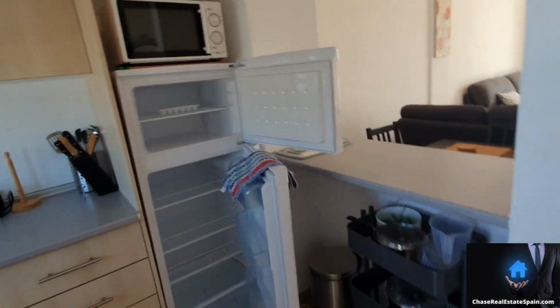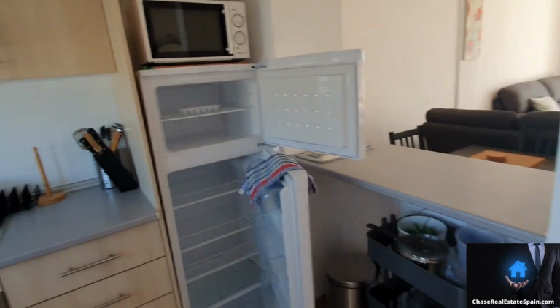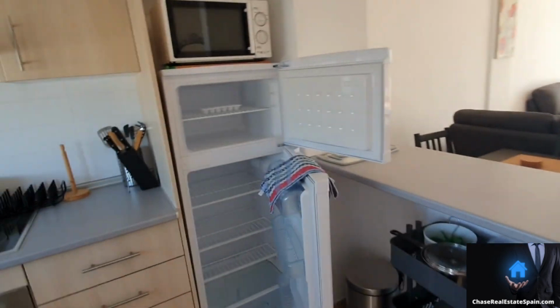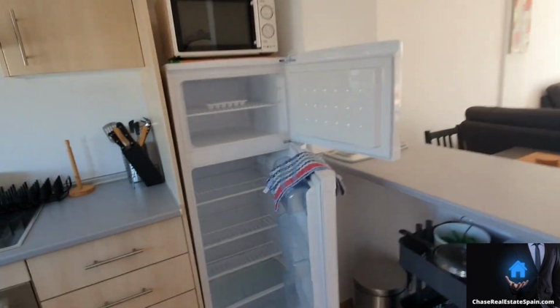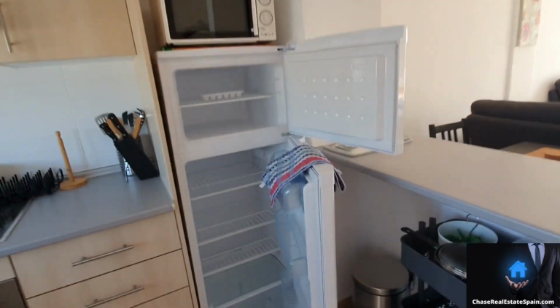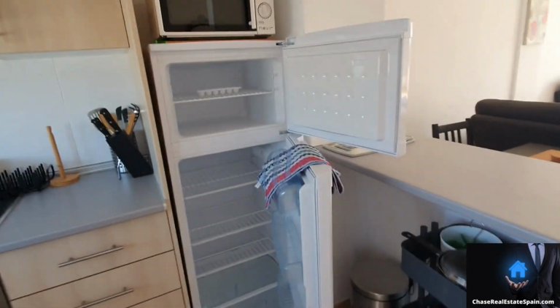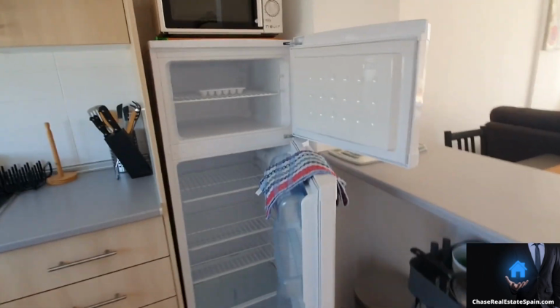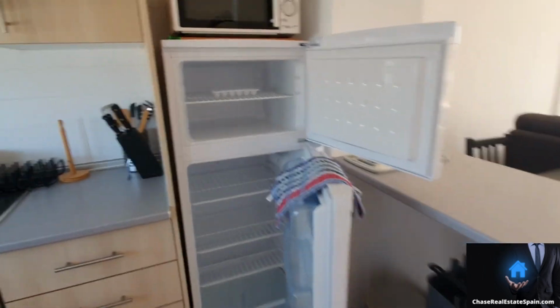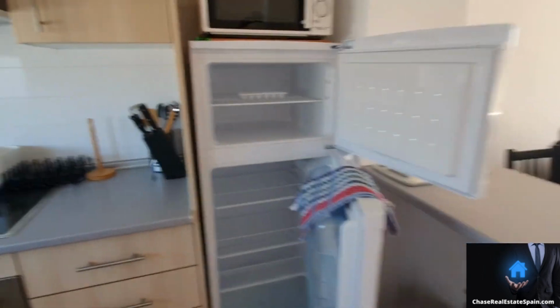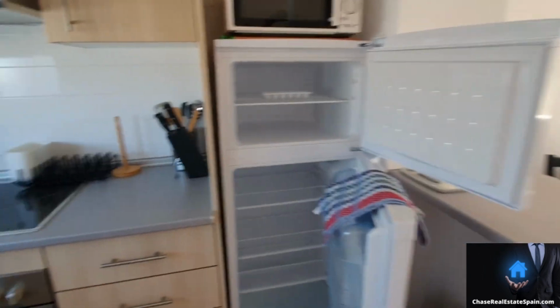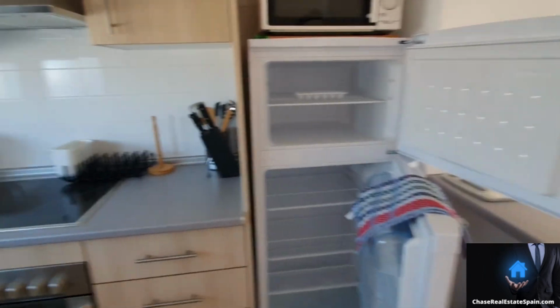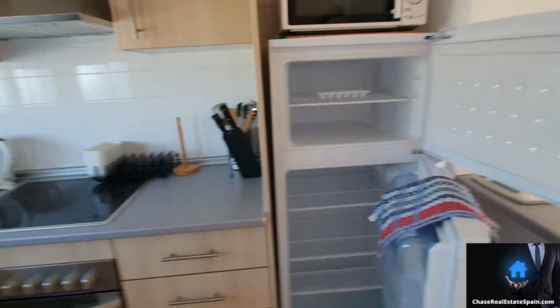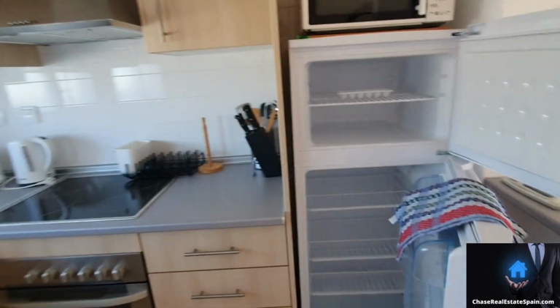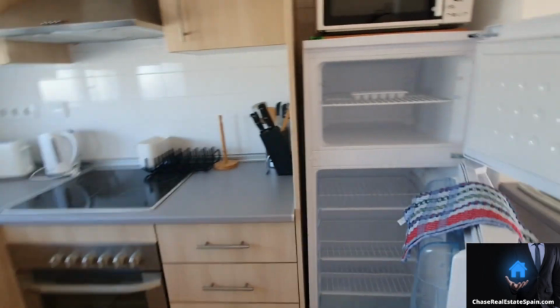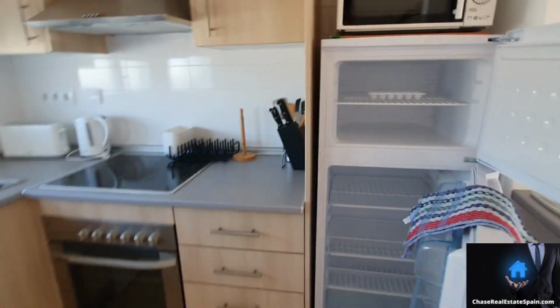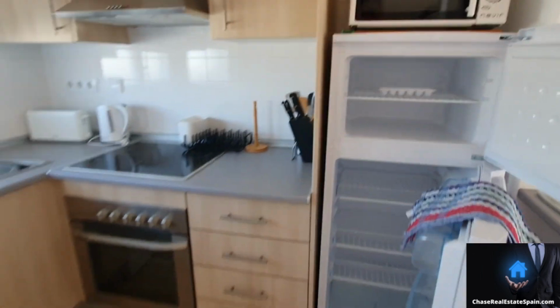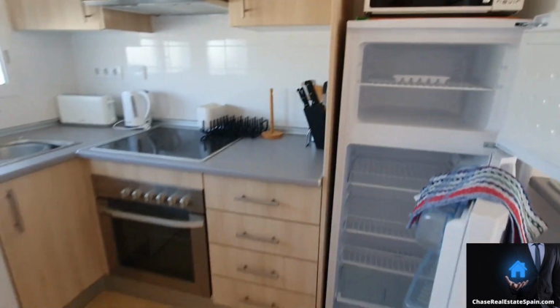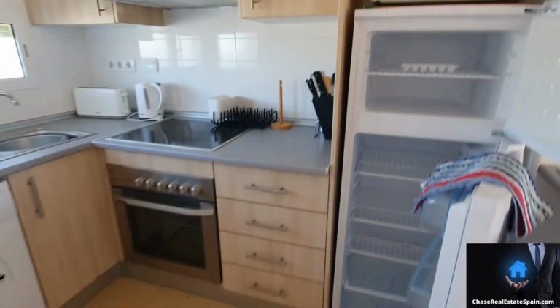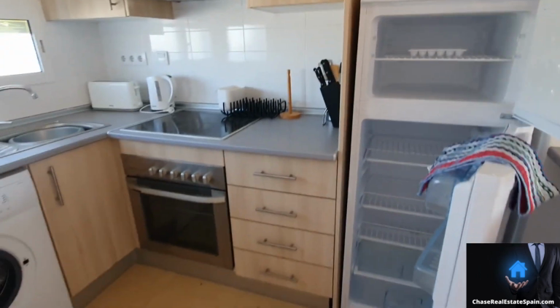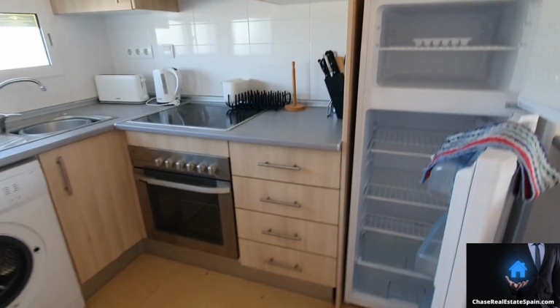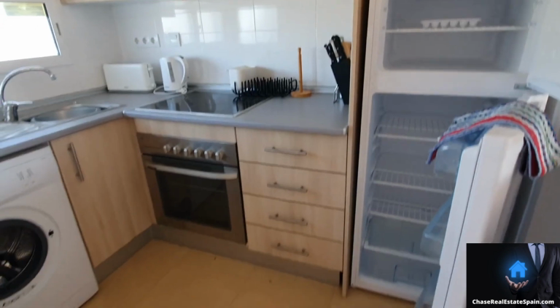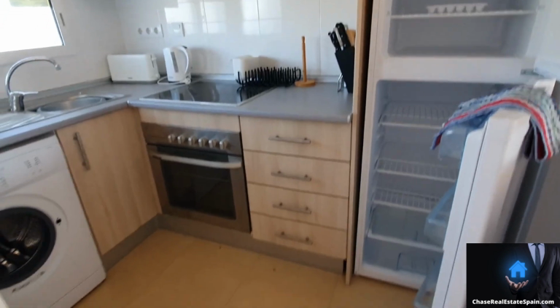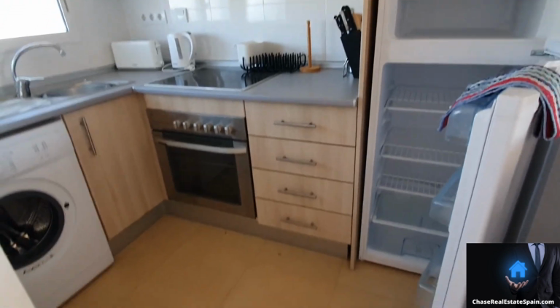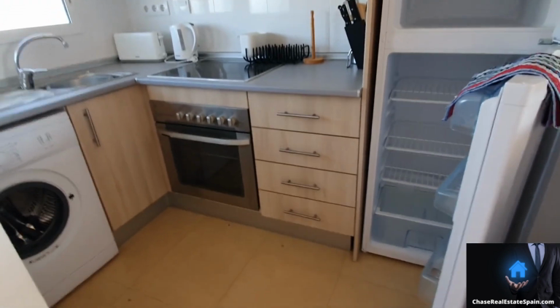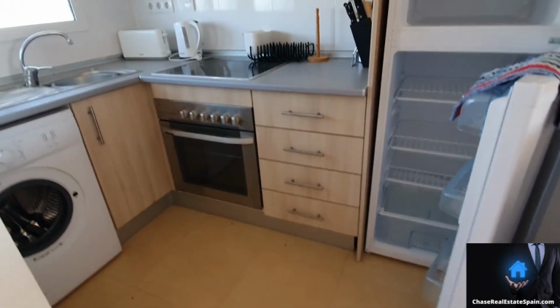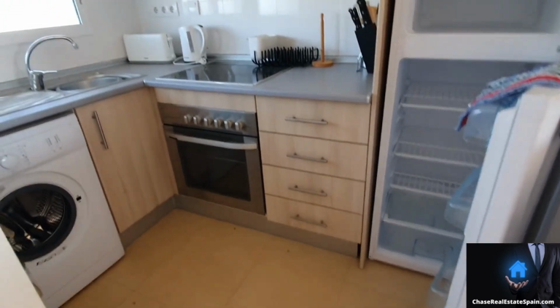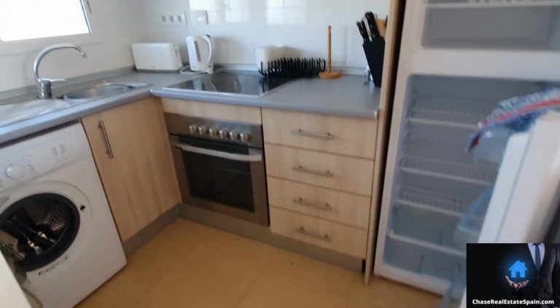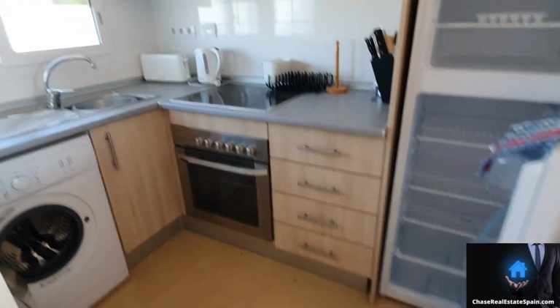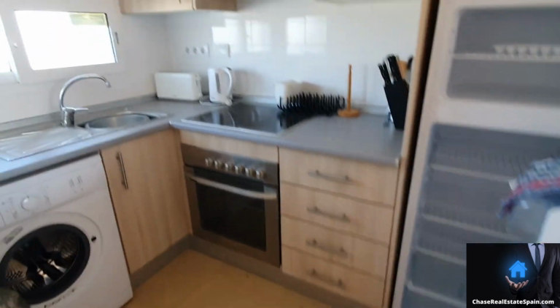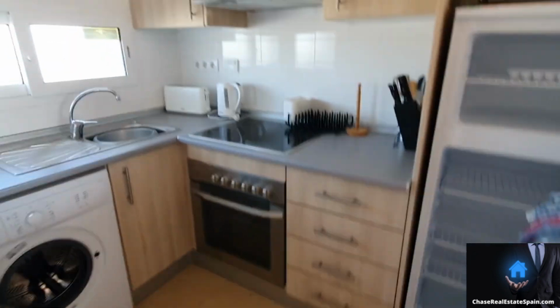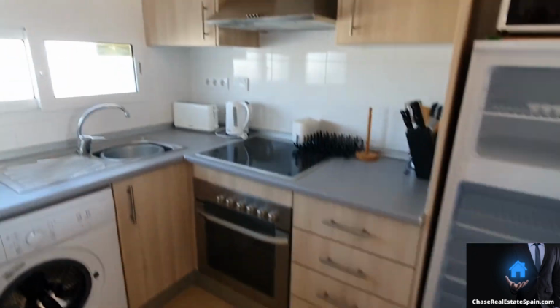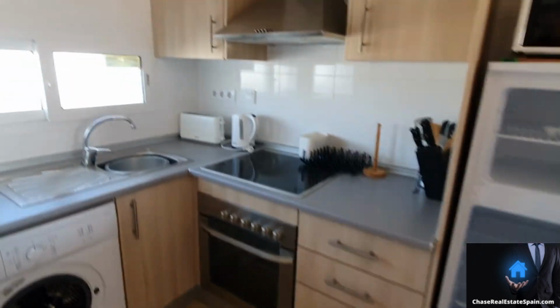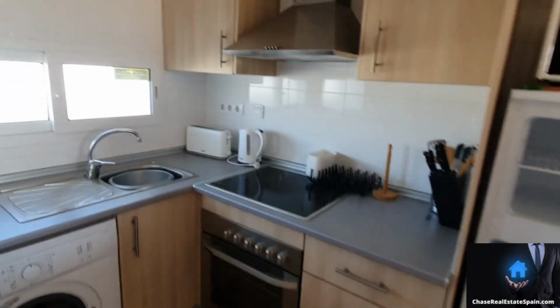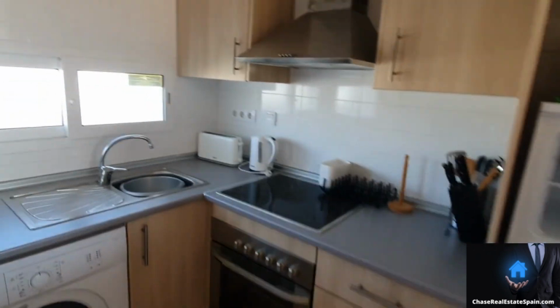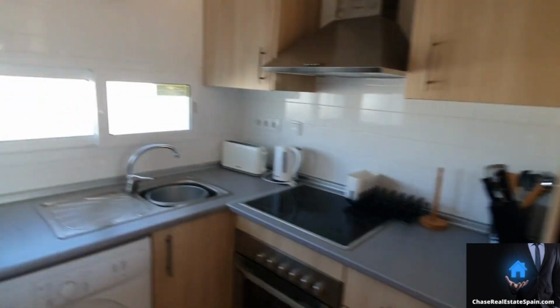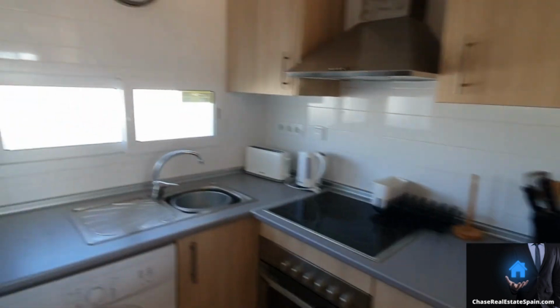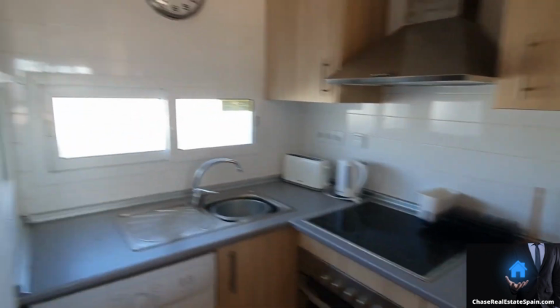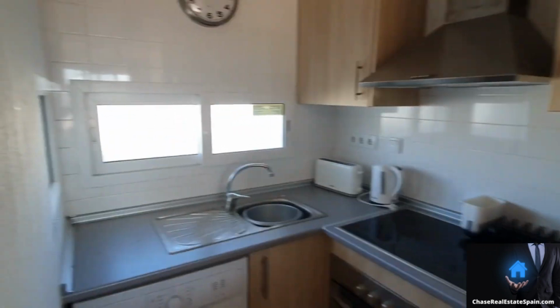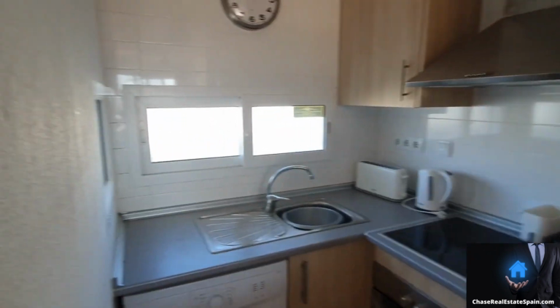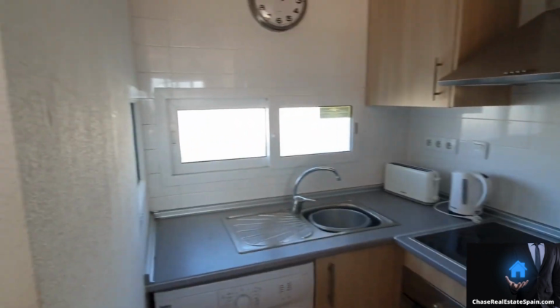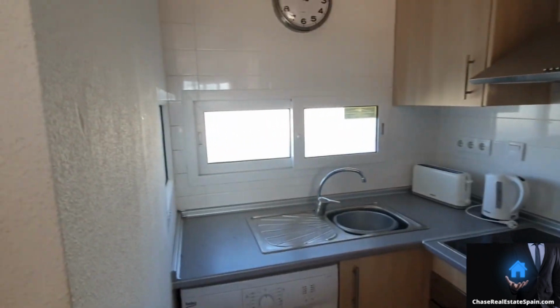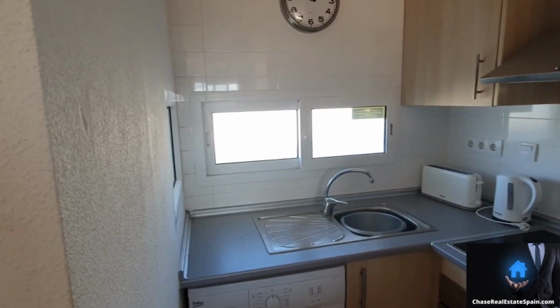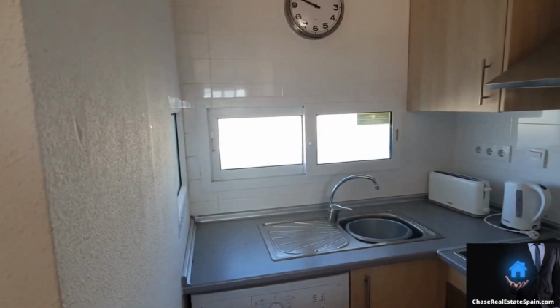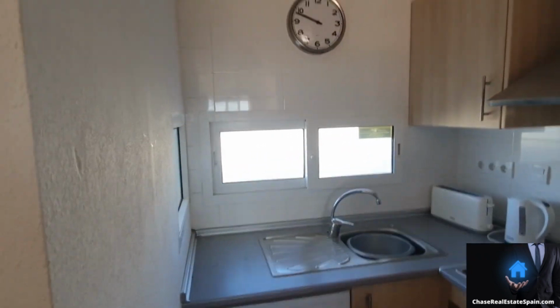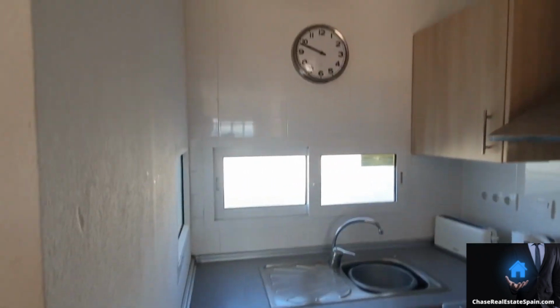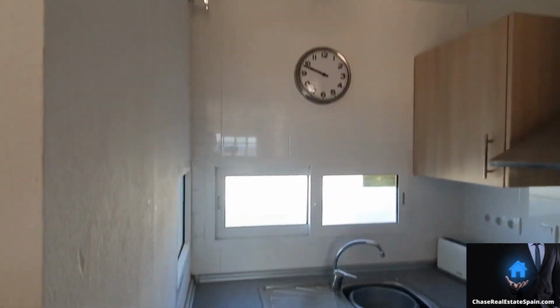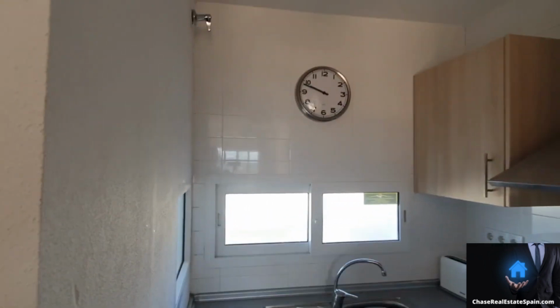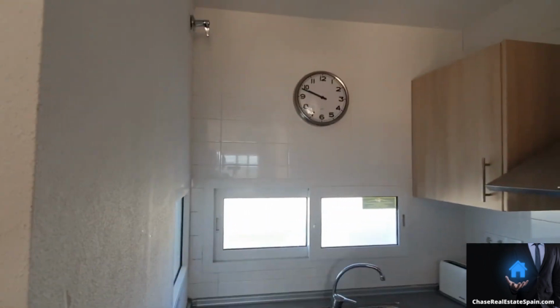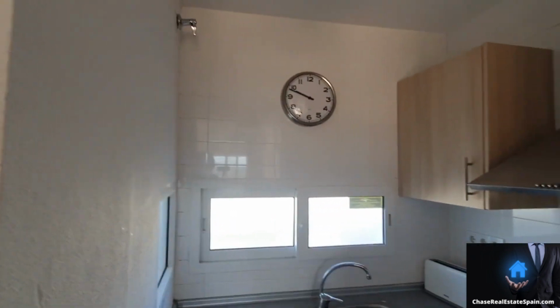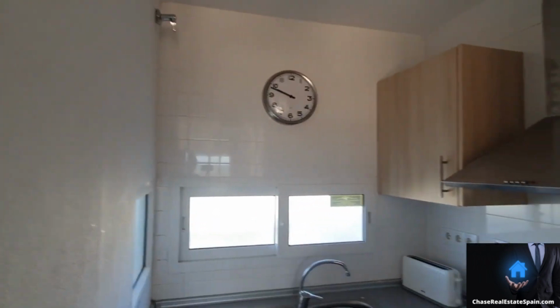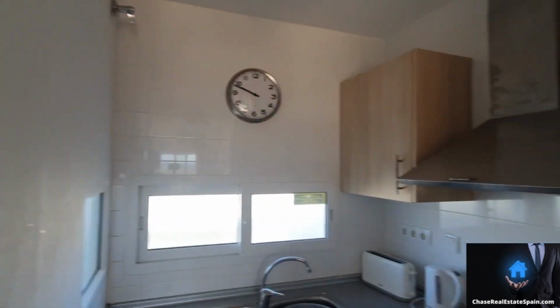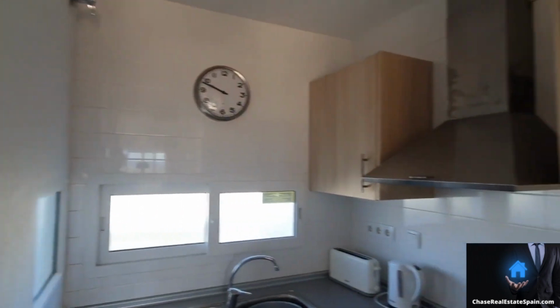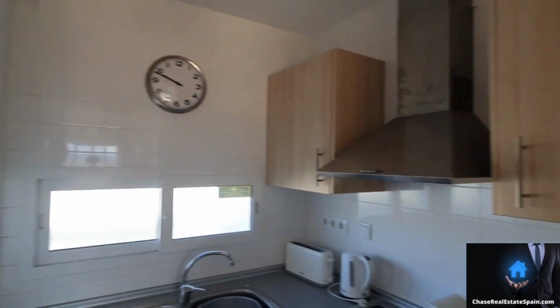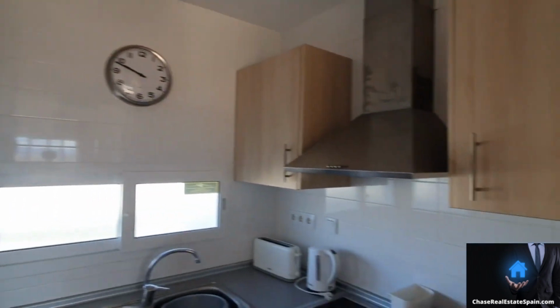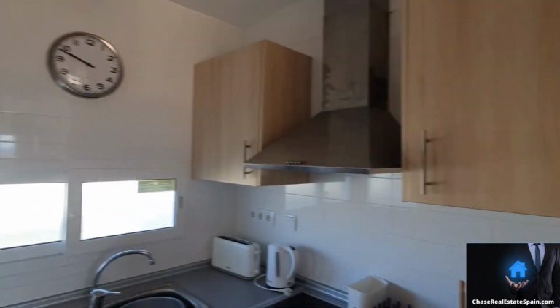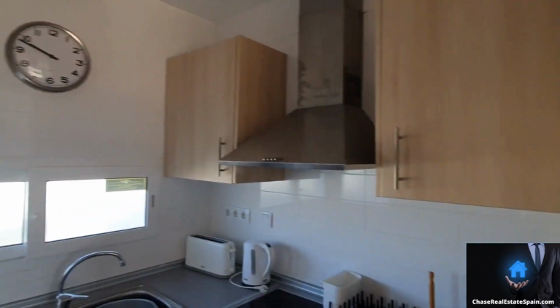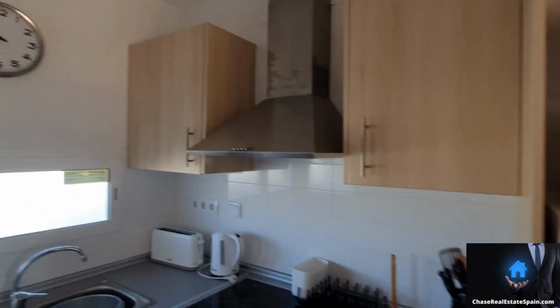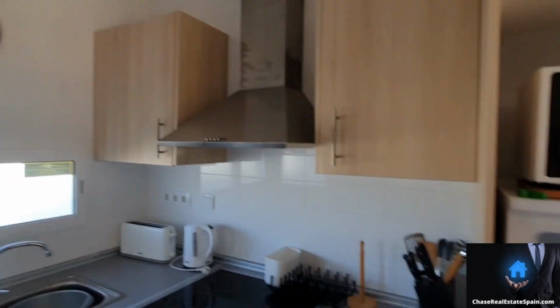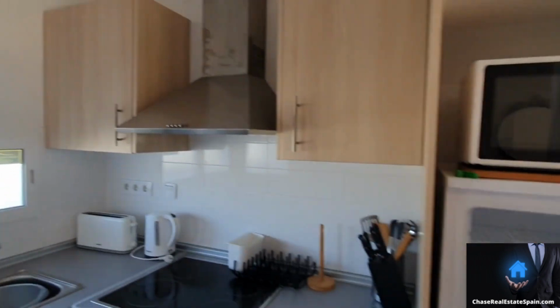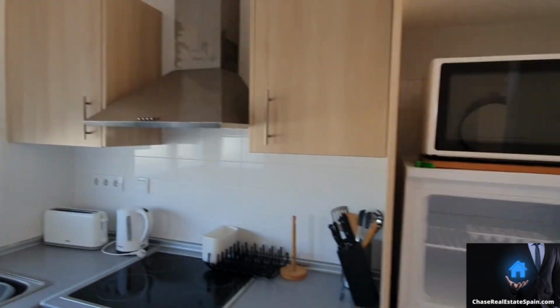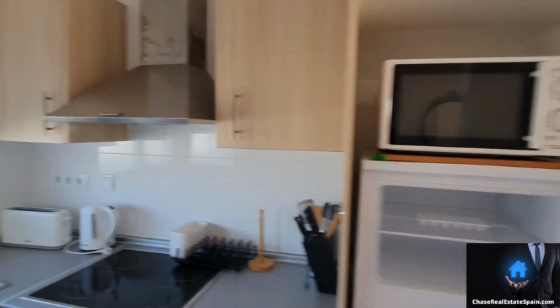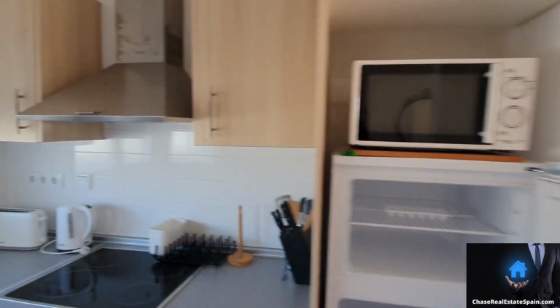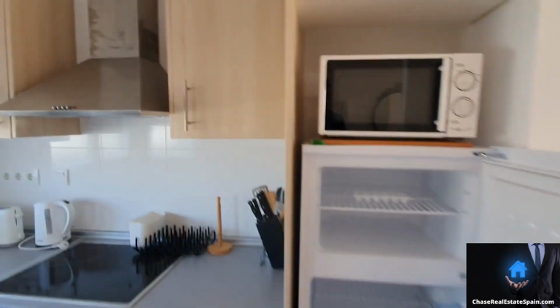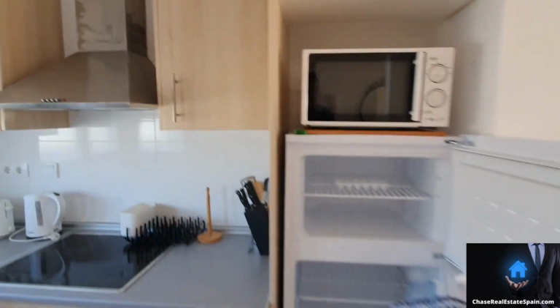Kitchen on your left hand side — fully fitted, it's got most of the things that you need already in place.